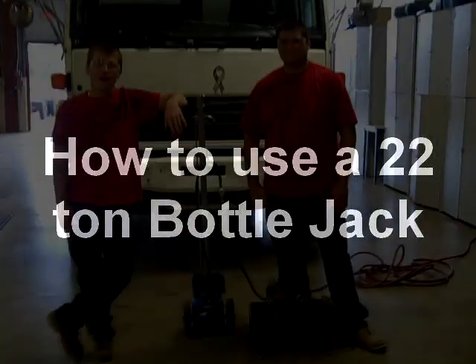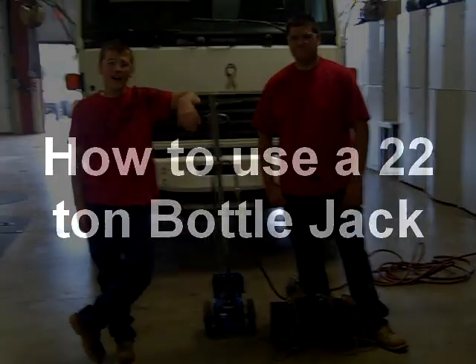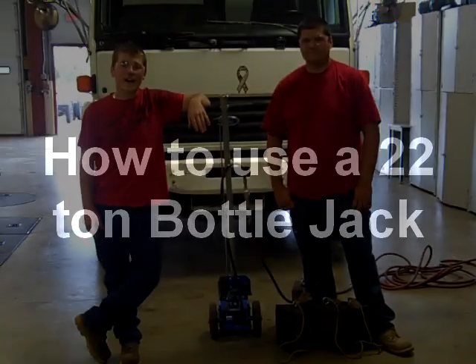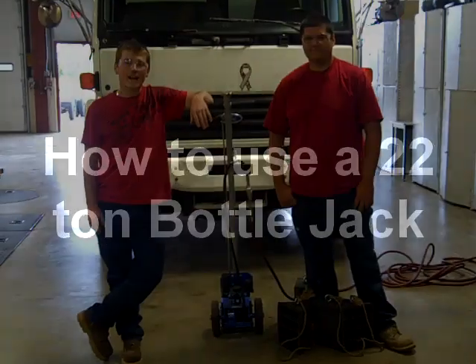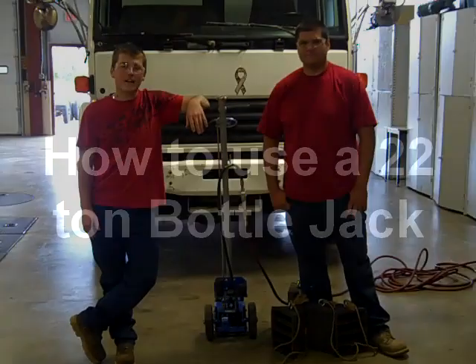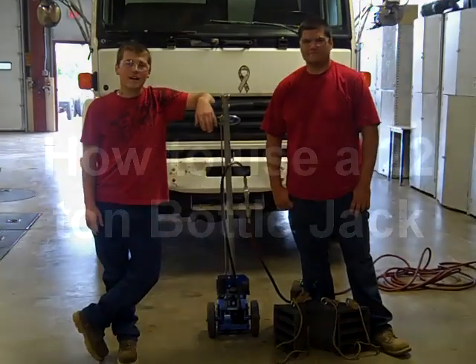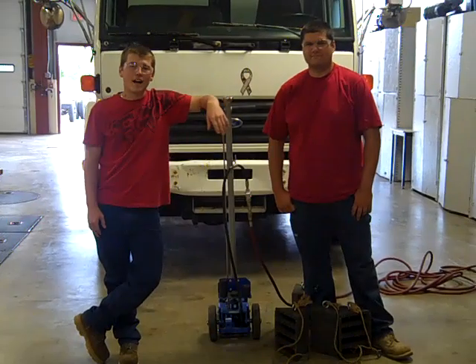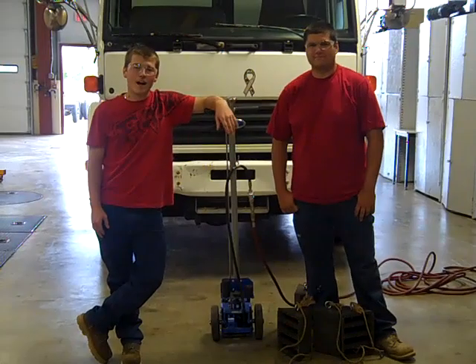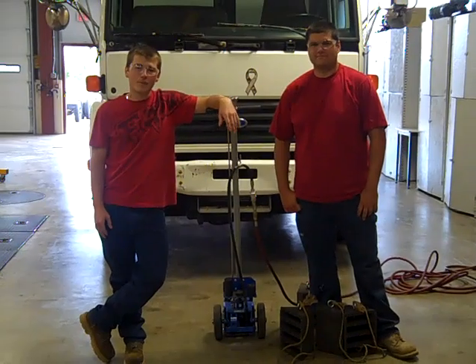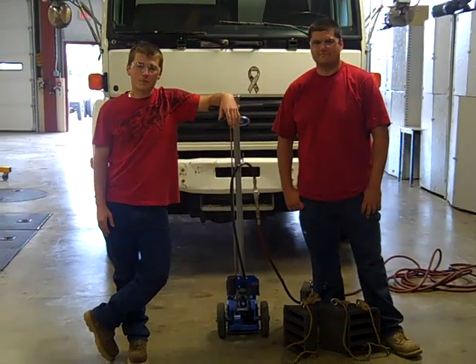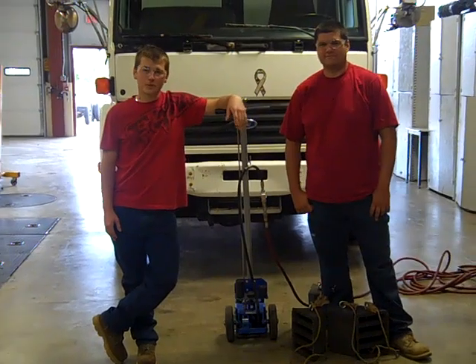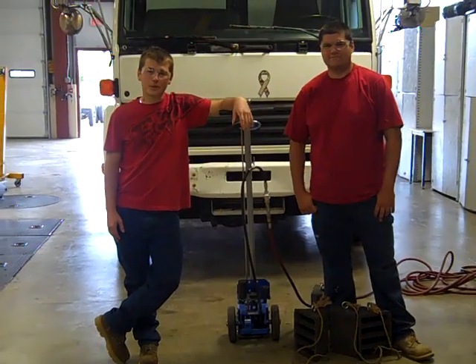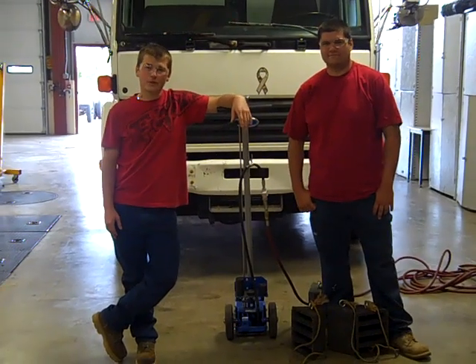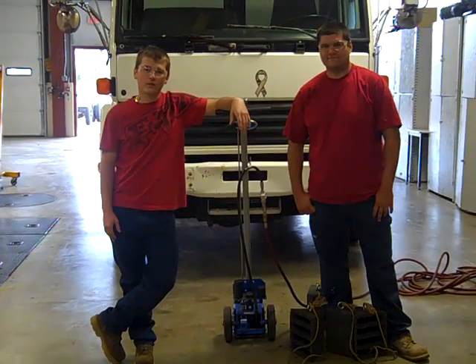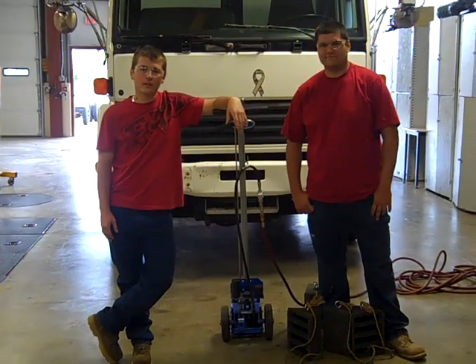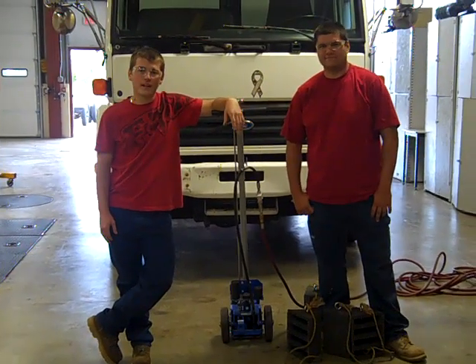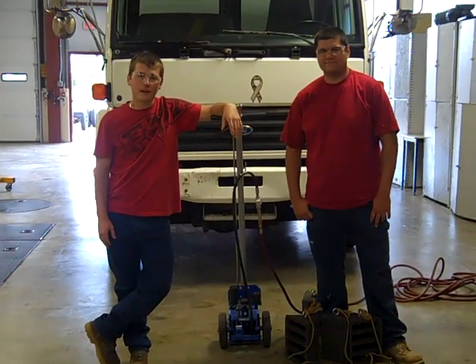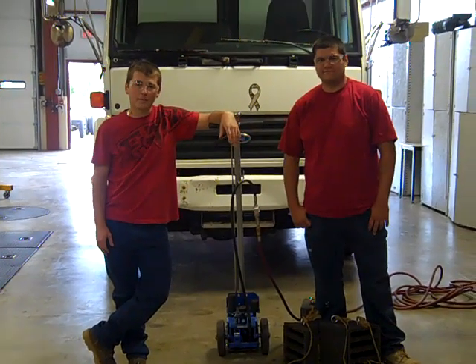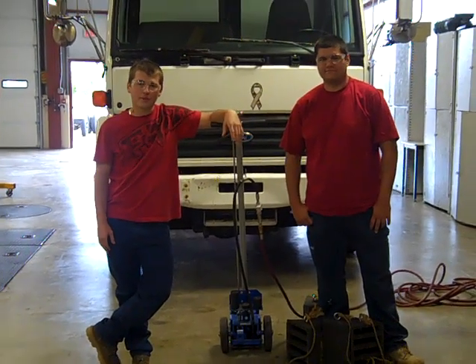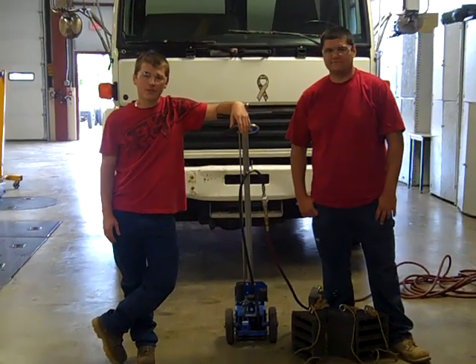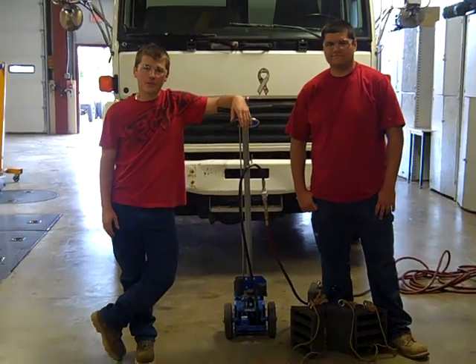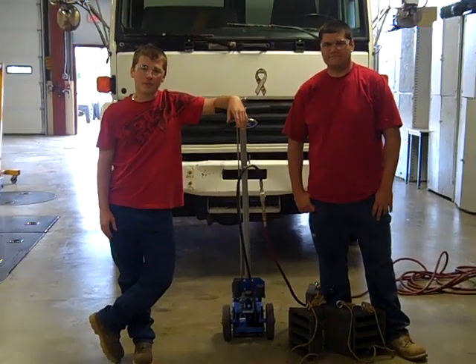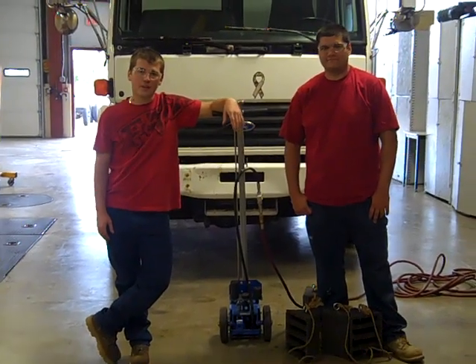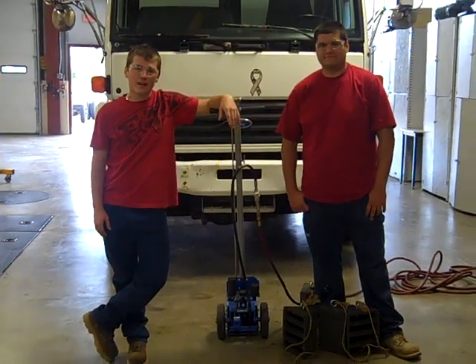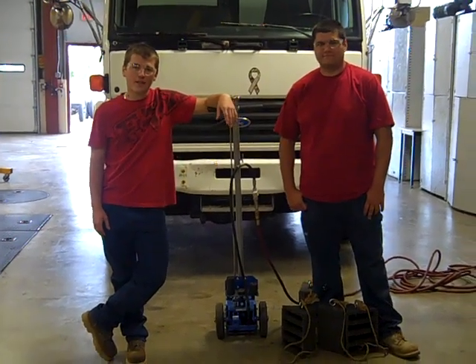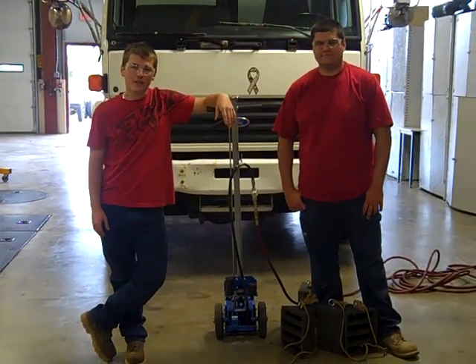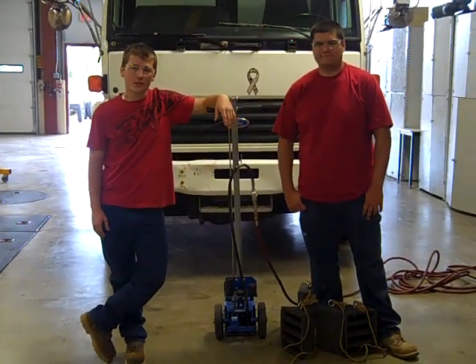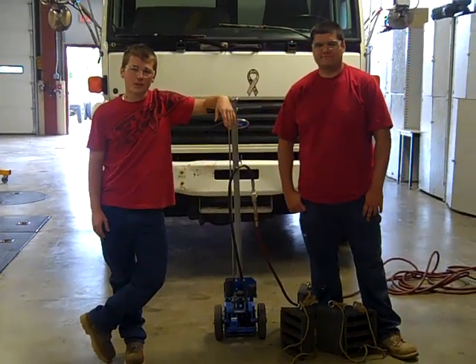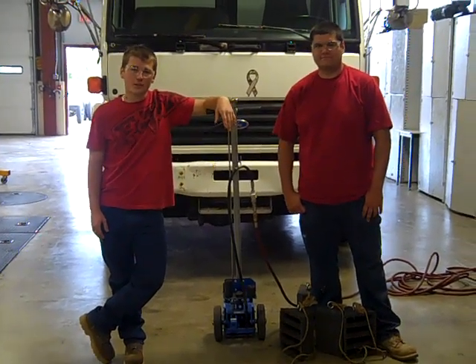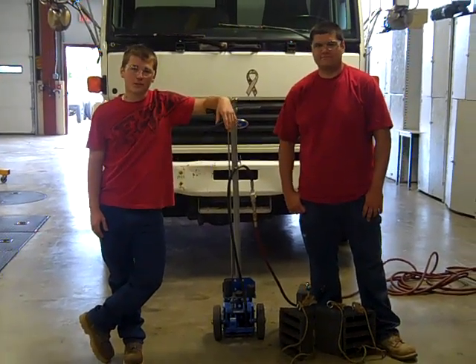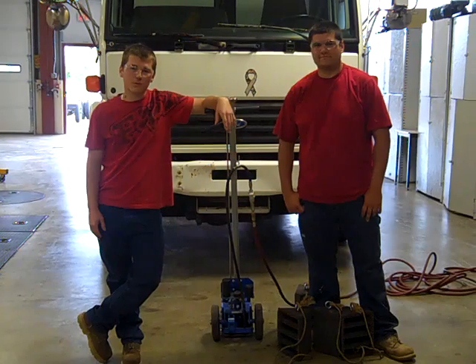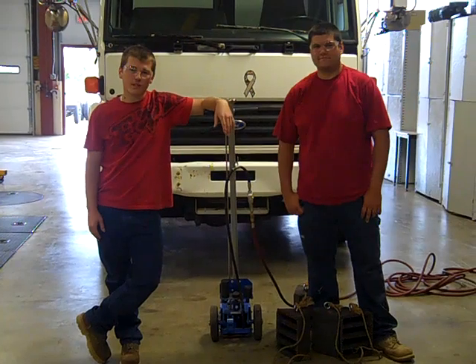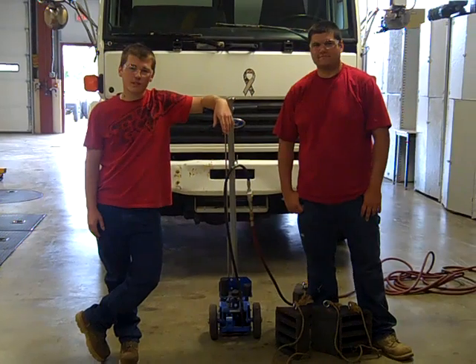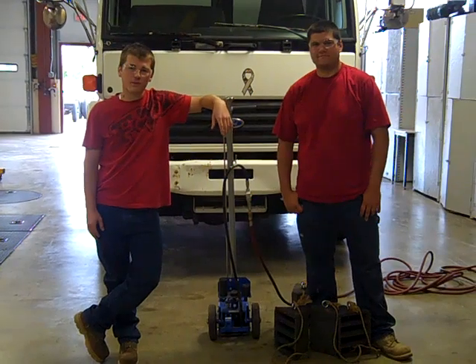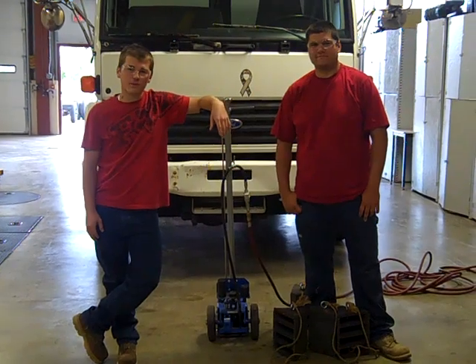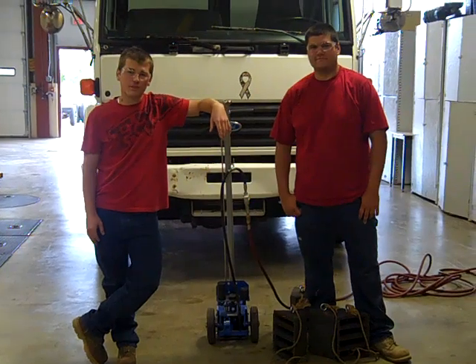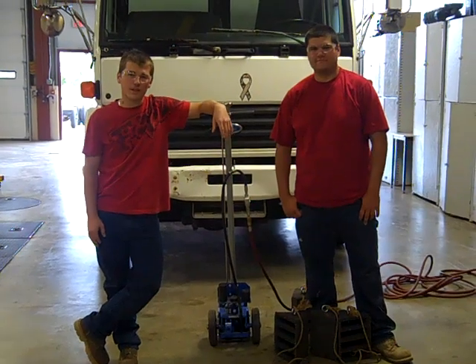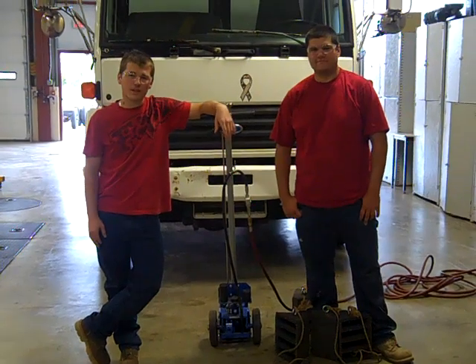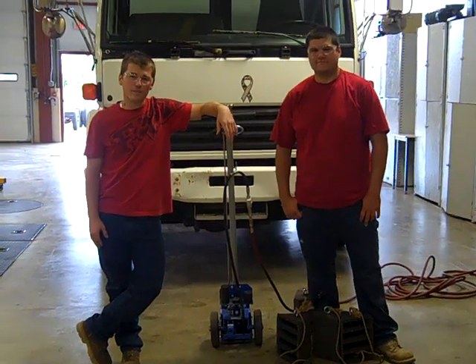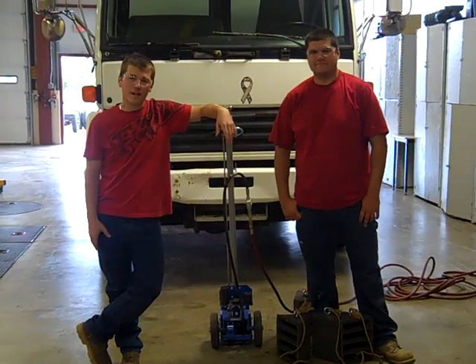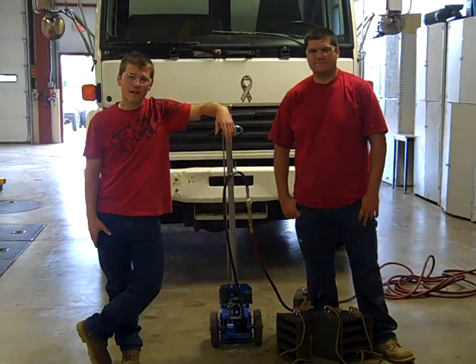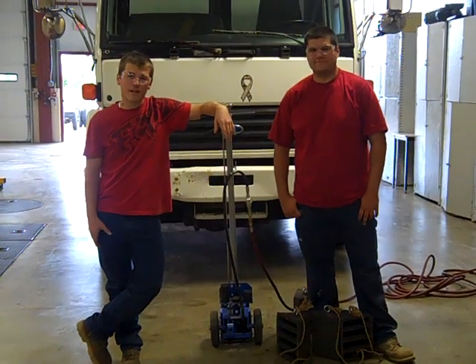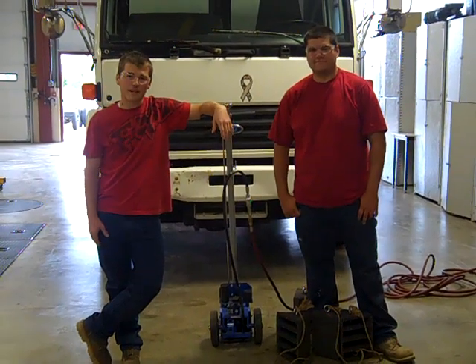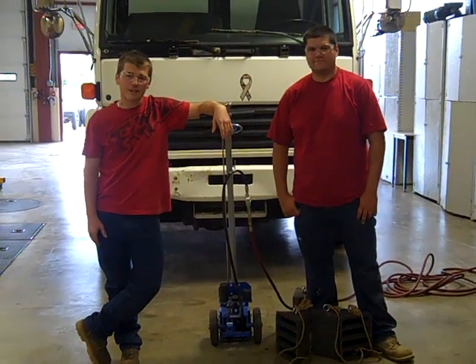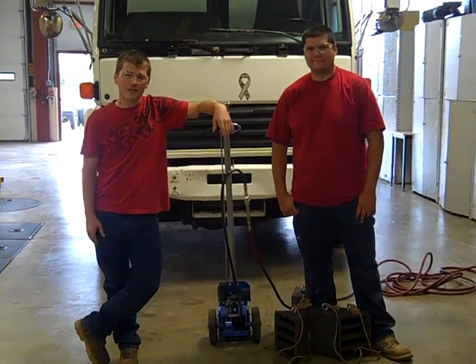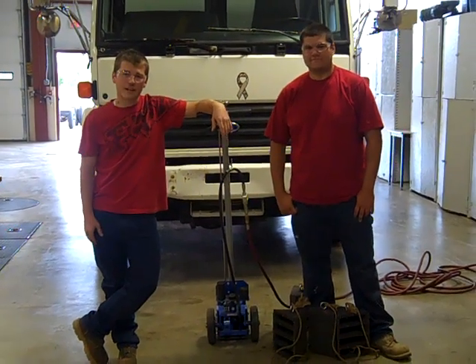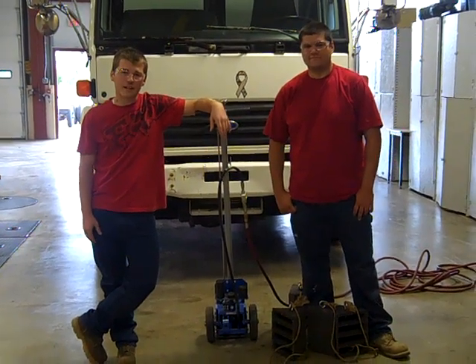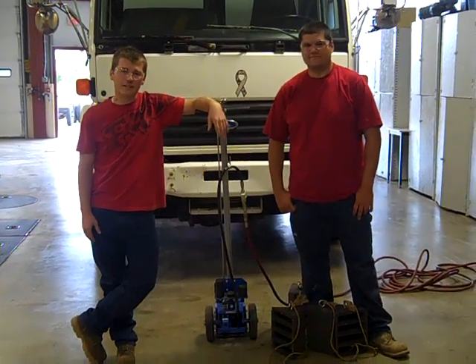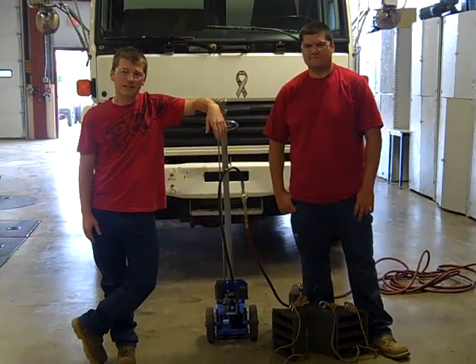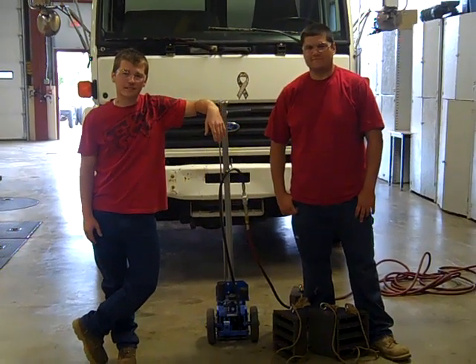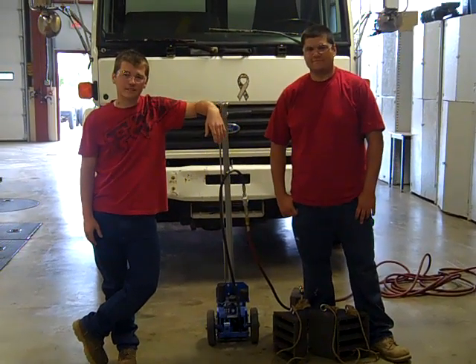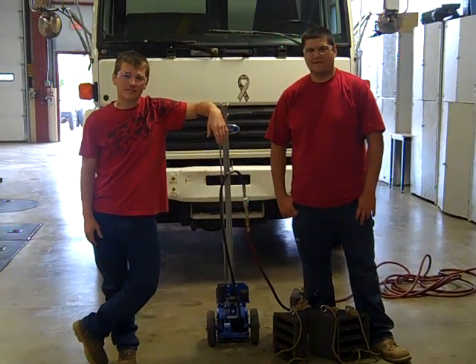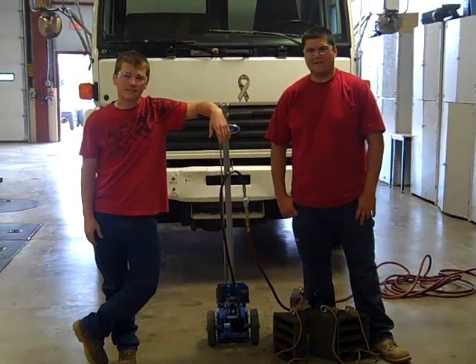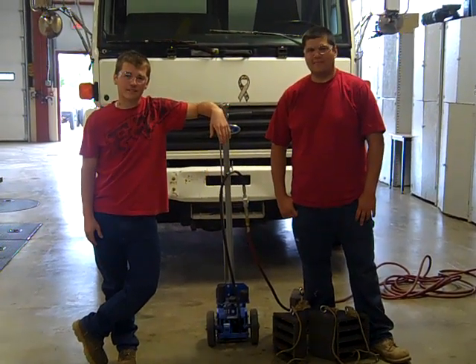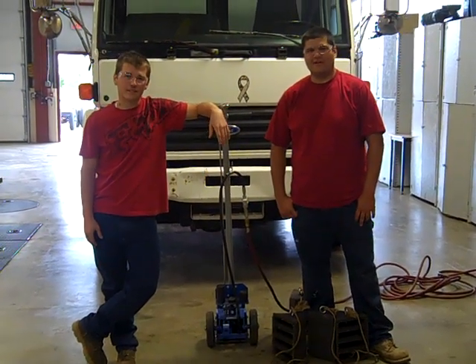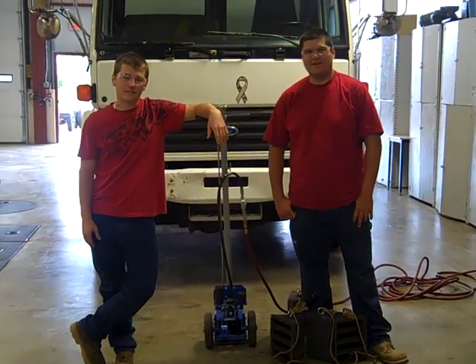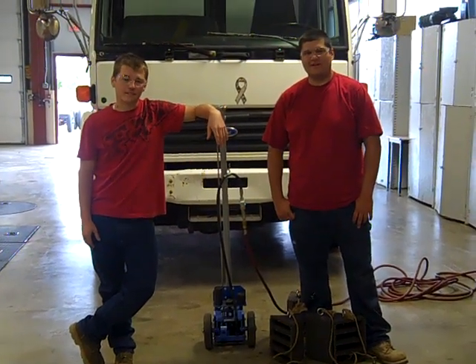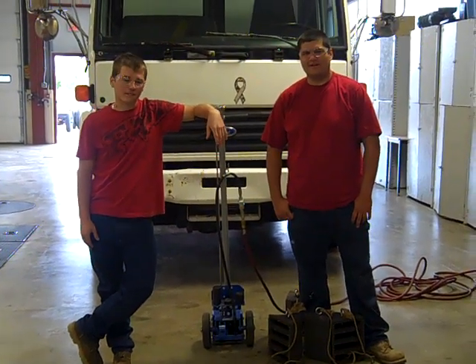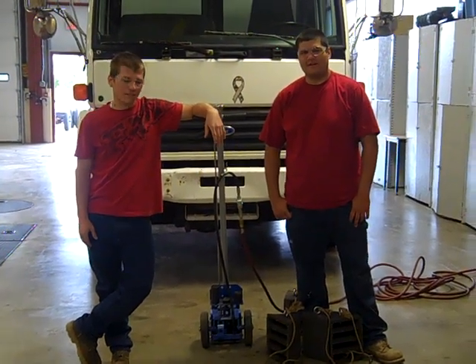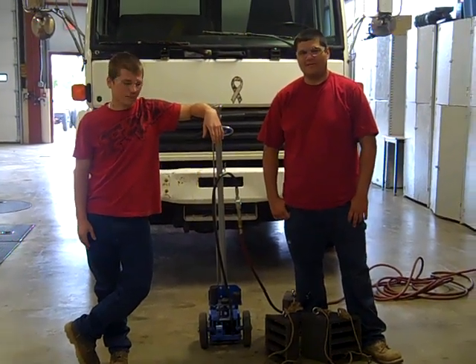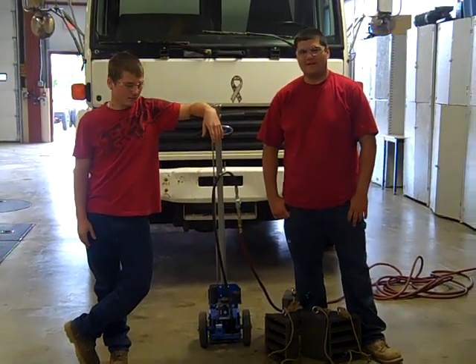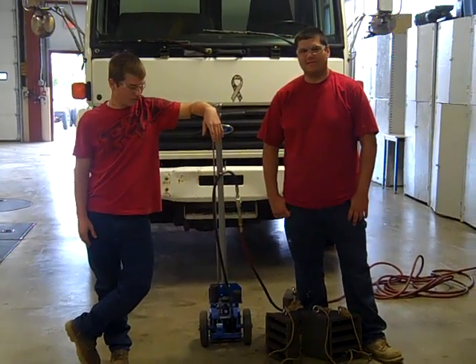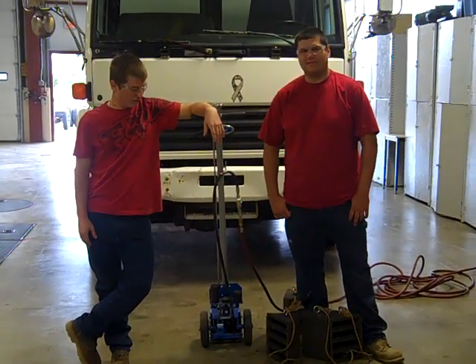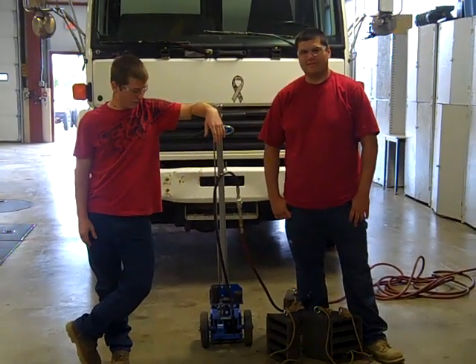Hi, I'm Drew, and I'm going to show you how to use a 22-ton bottle air jack. I'm Mark, and I'll be able to.